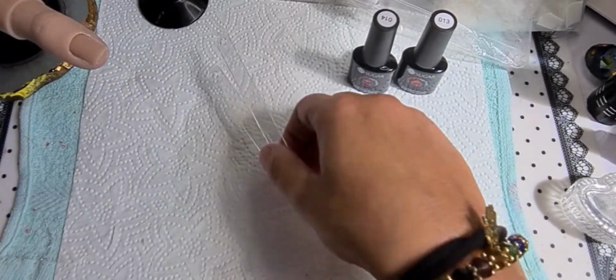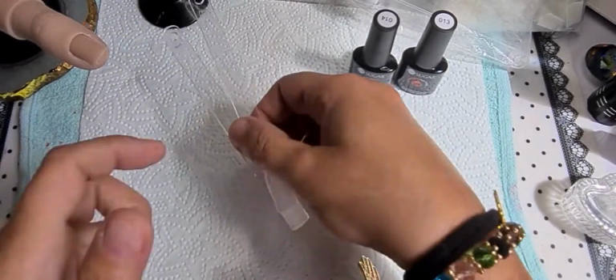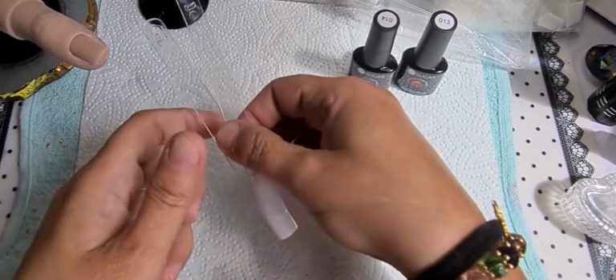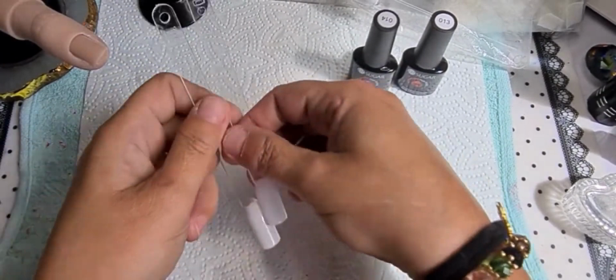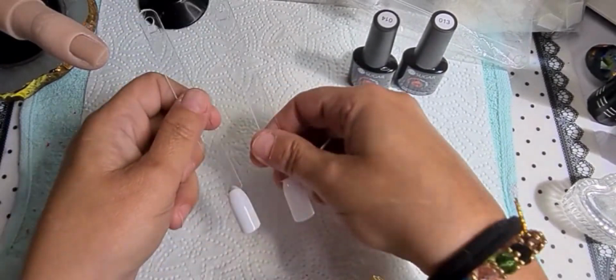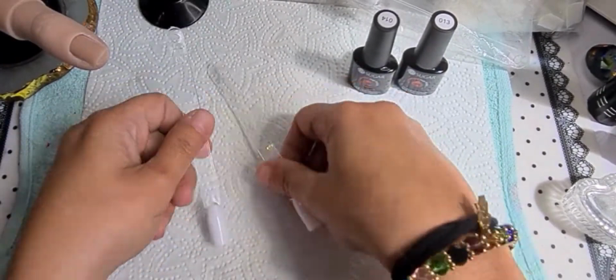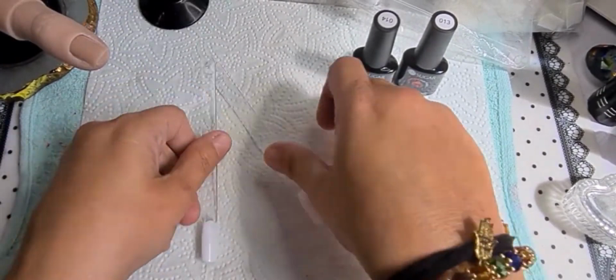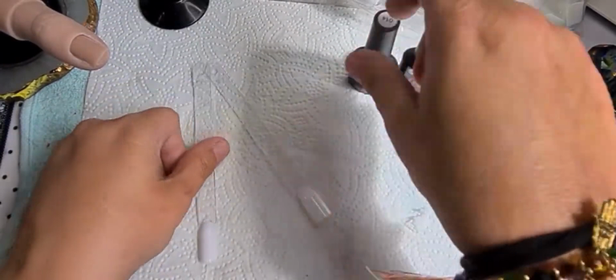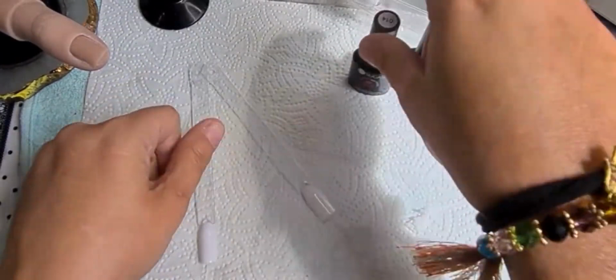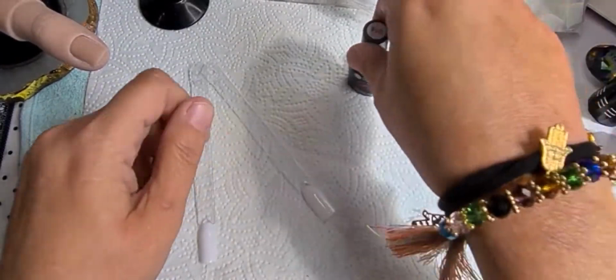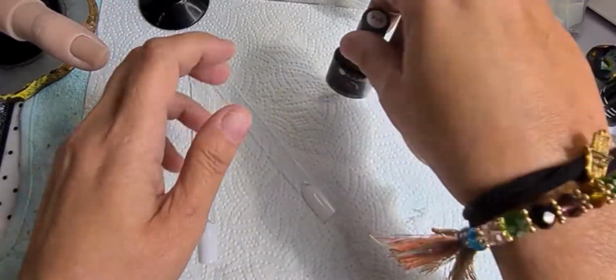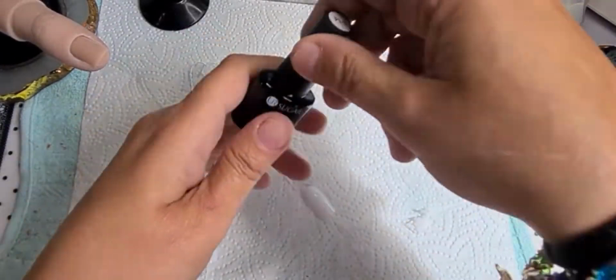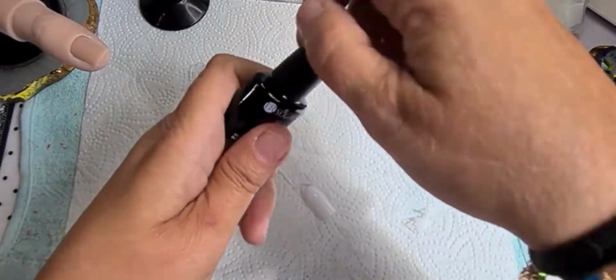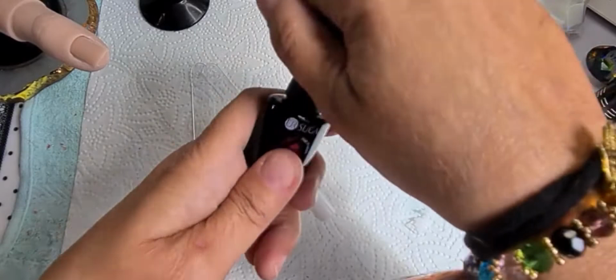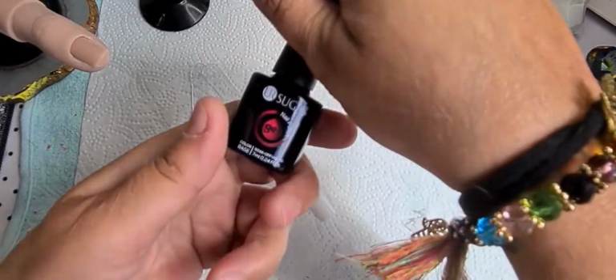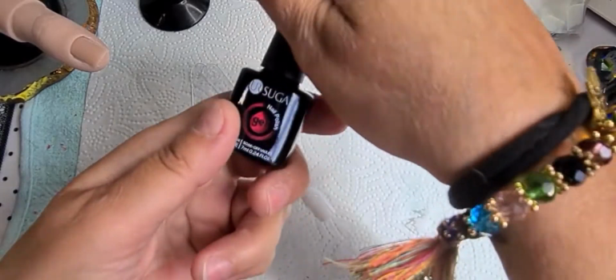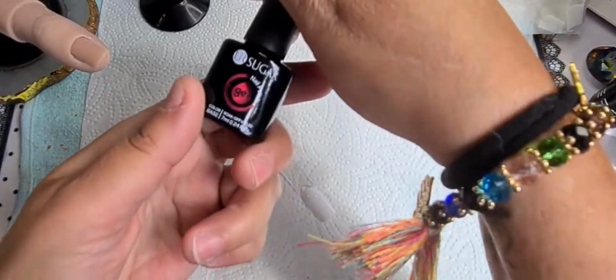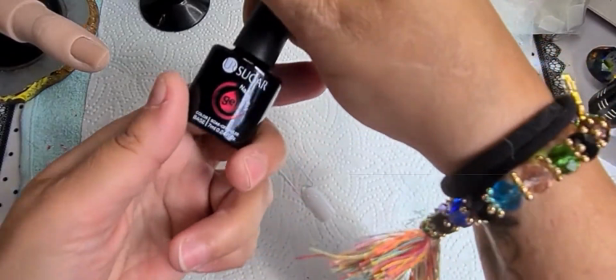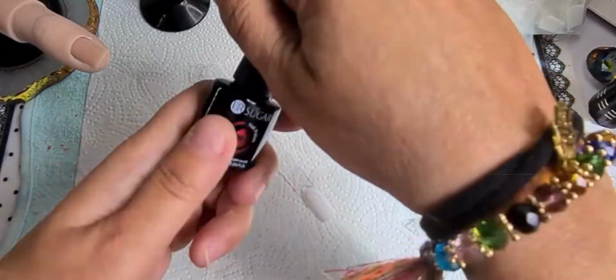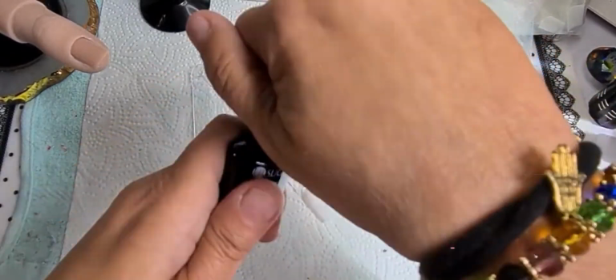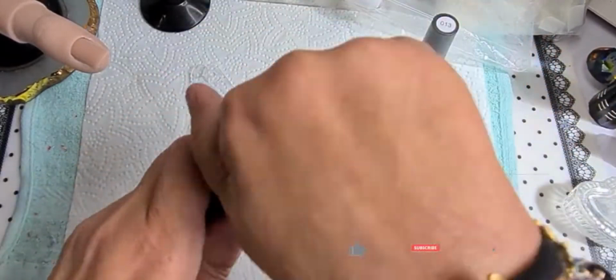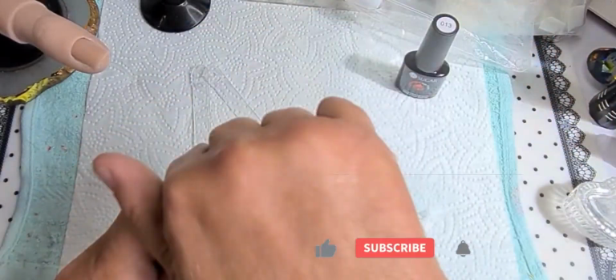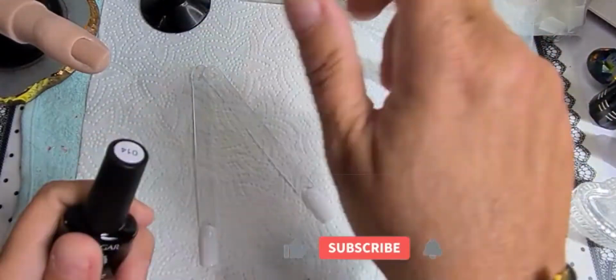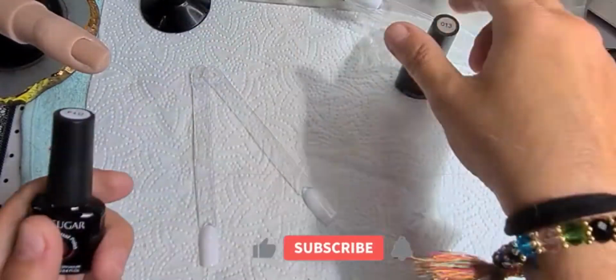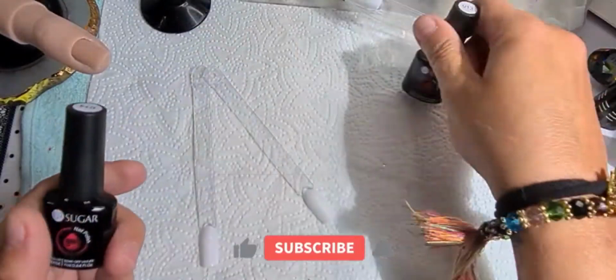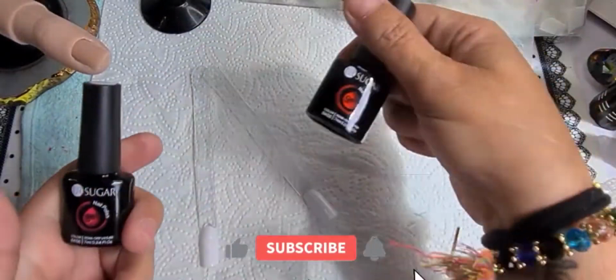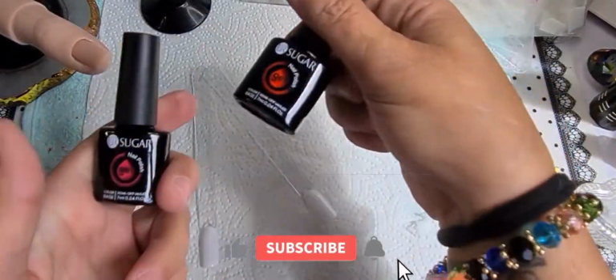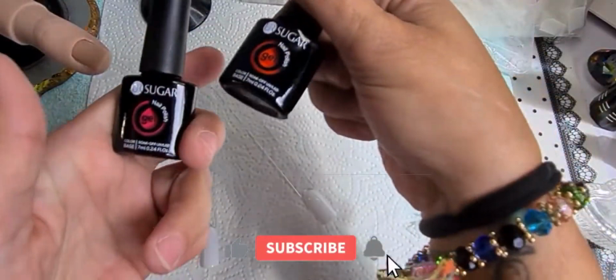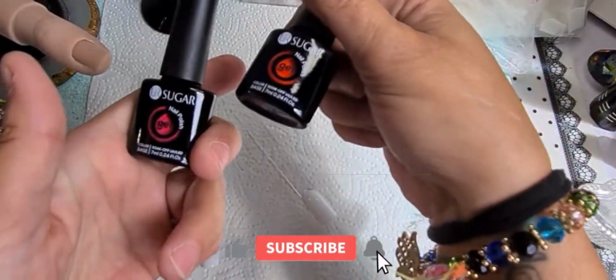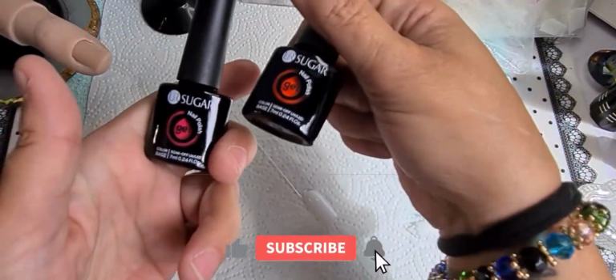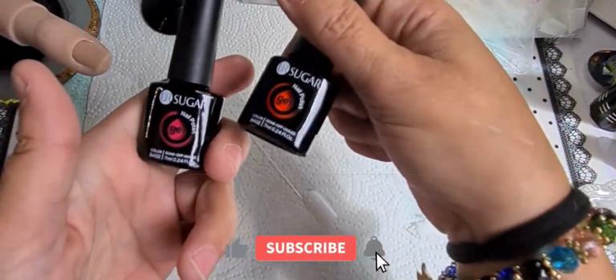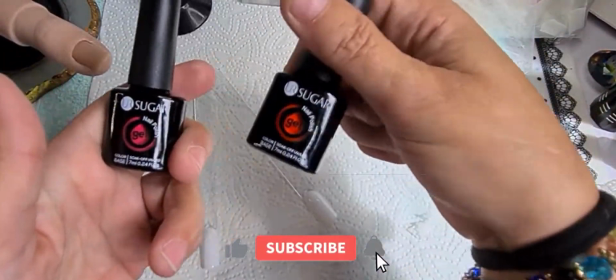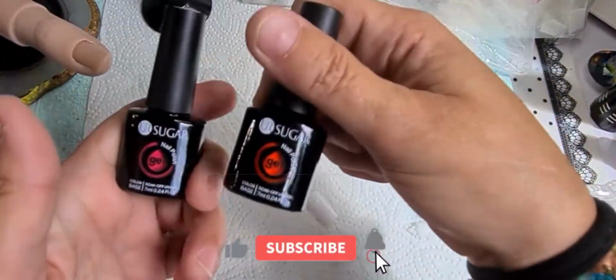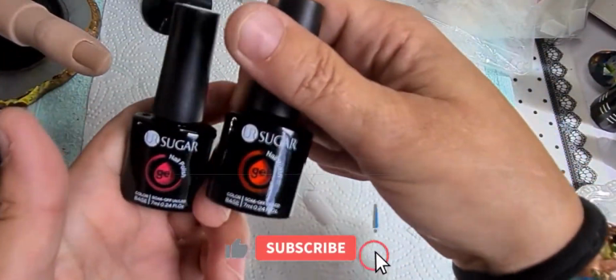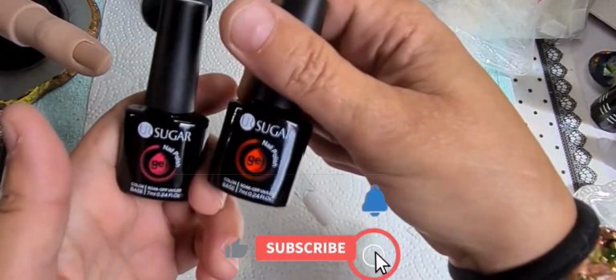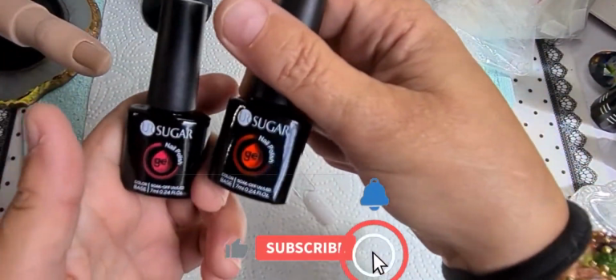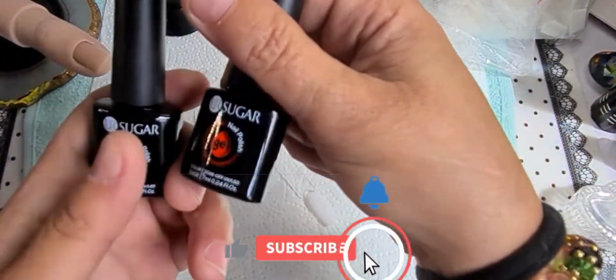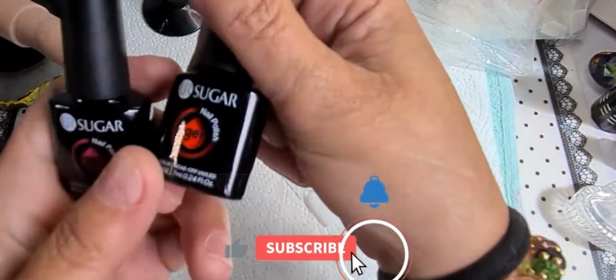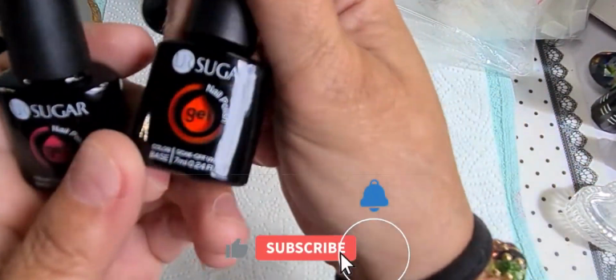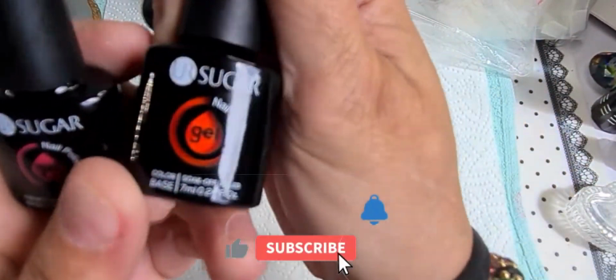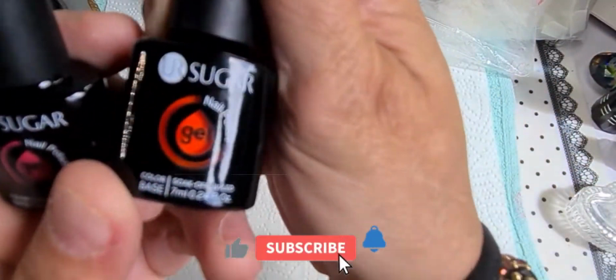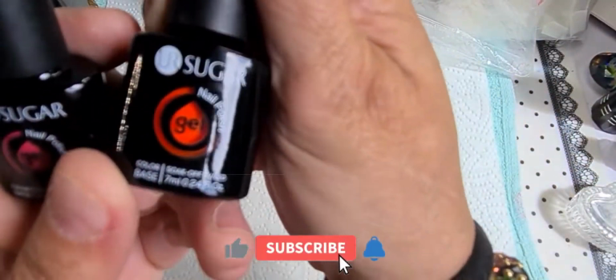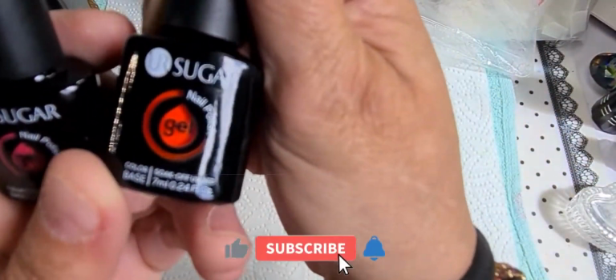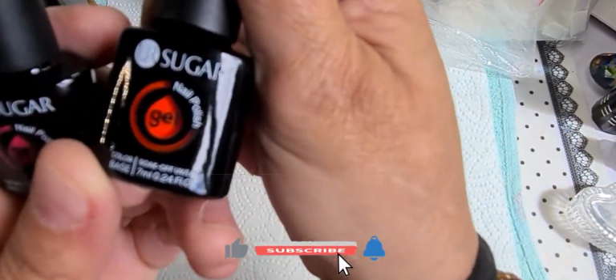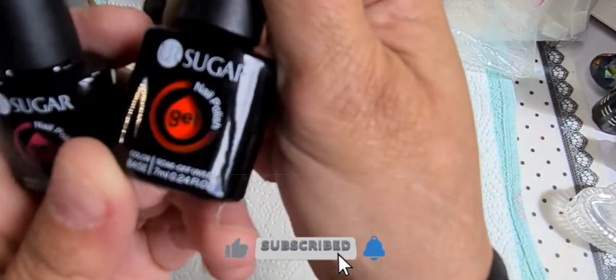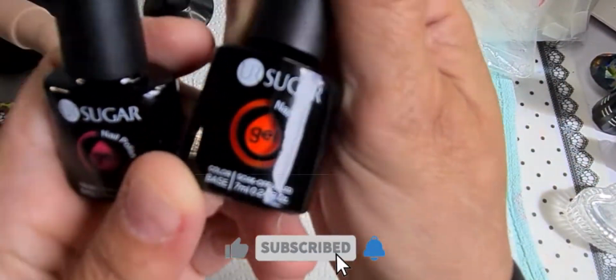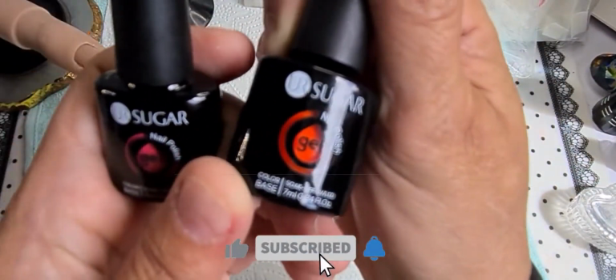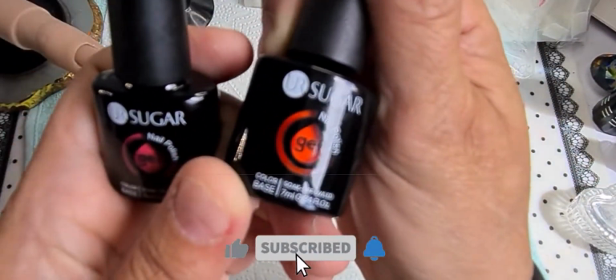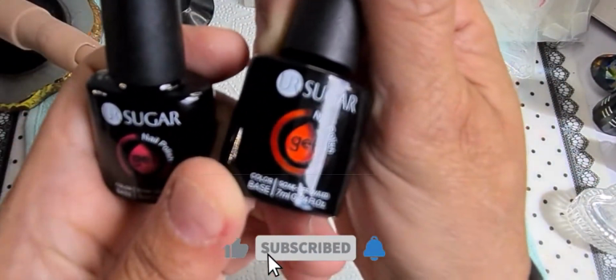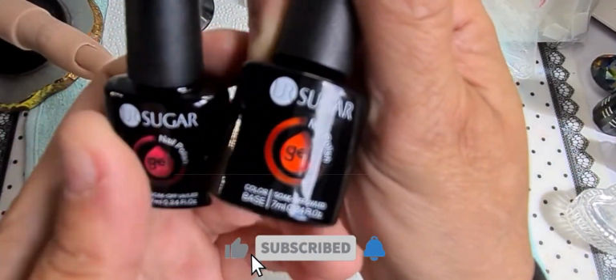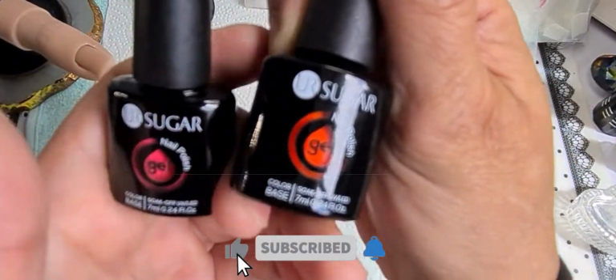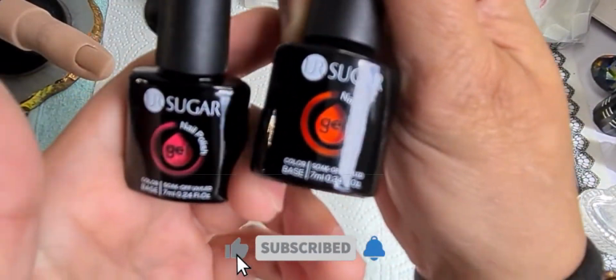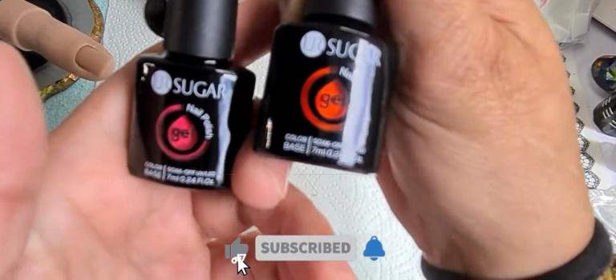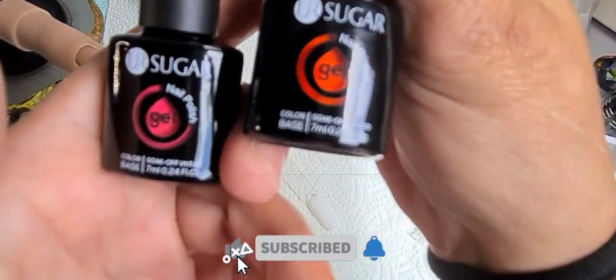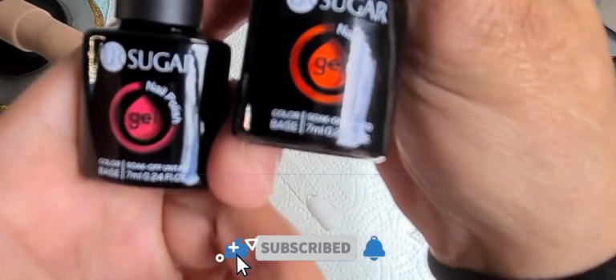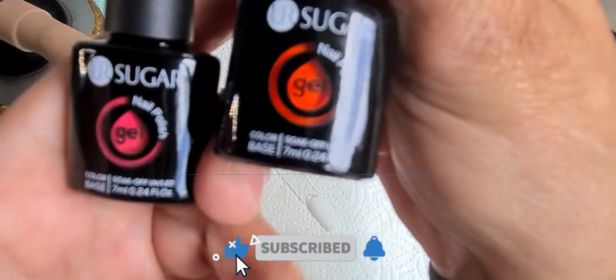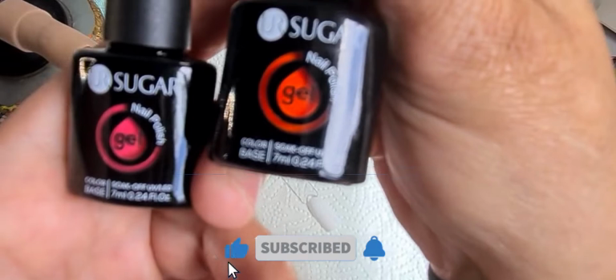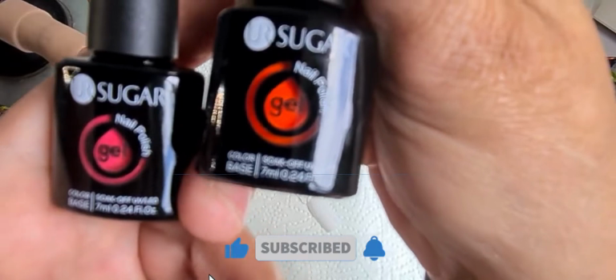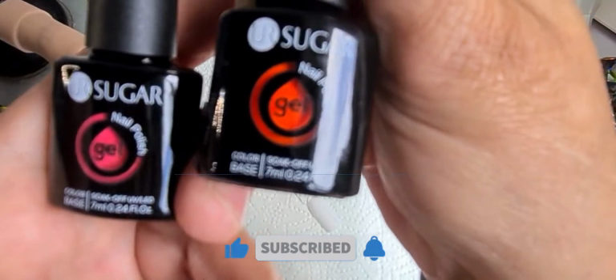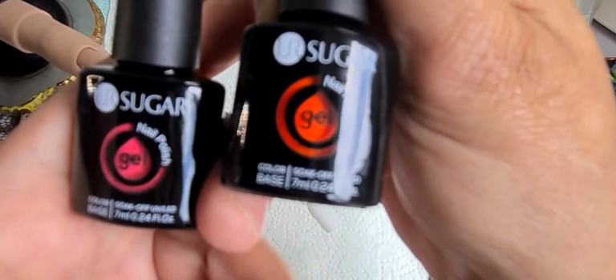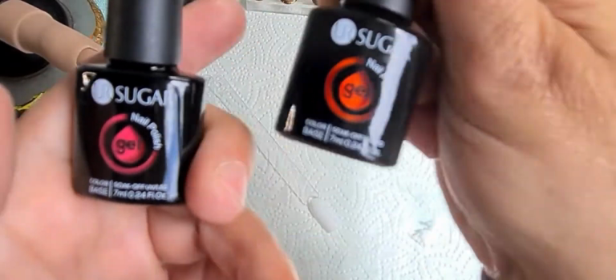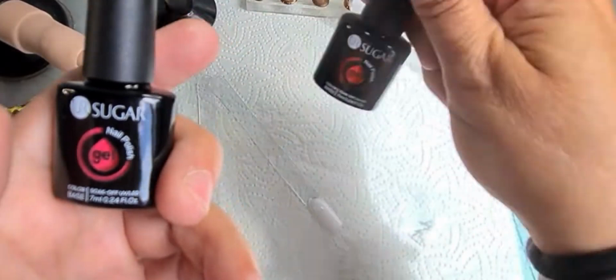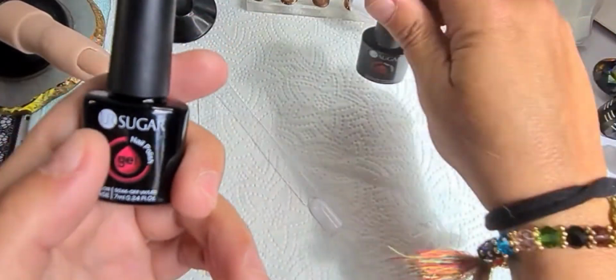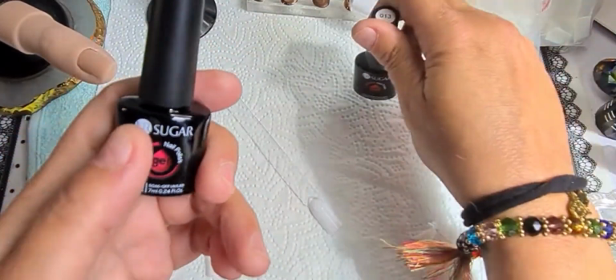The last two — the pink and the orange. I thought it was red, but it's pink. And the orange.